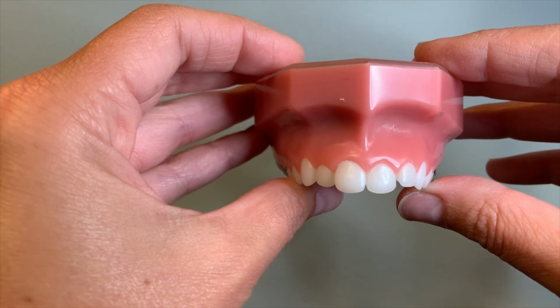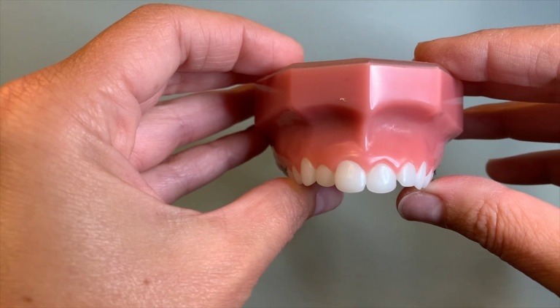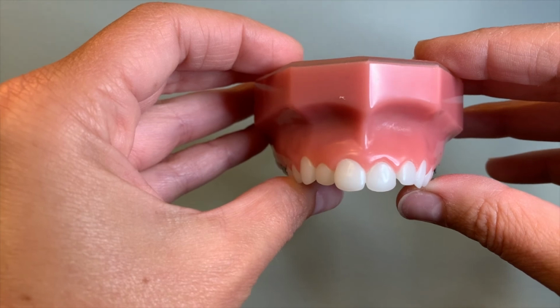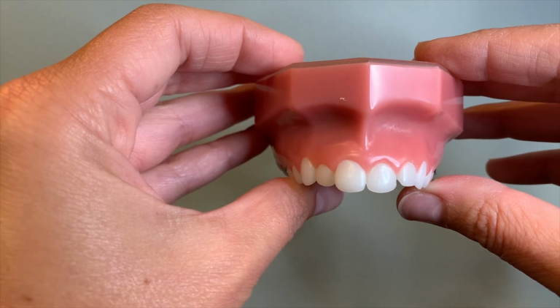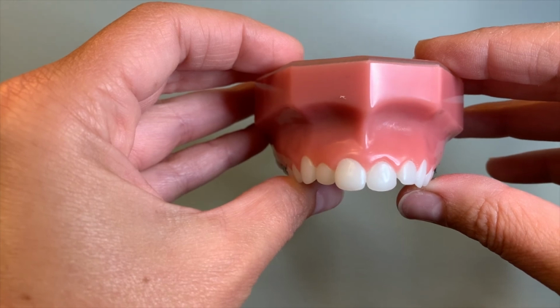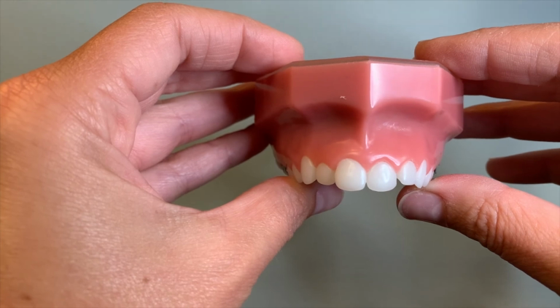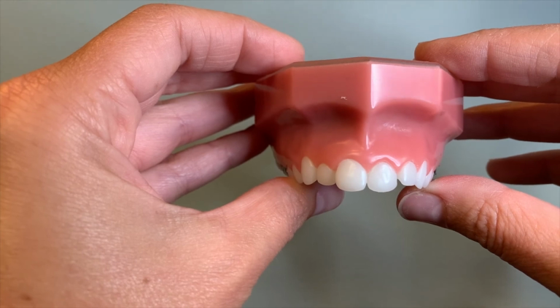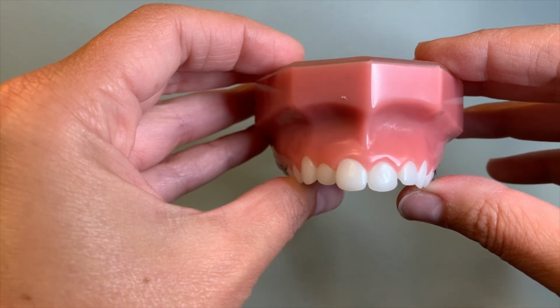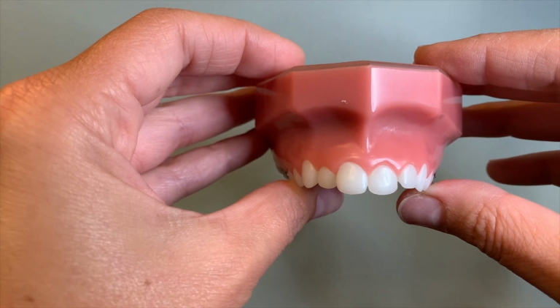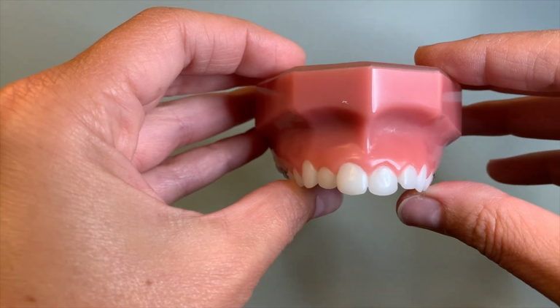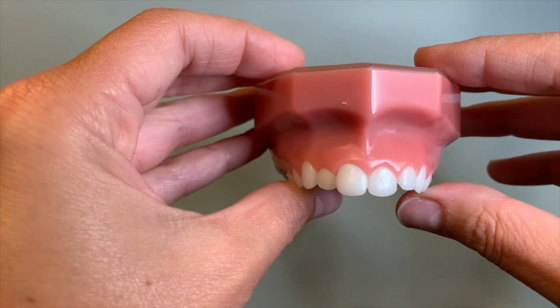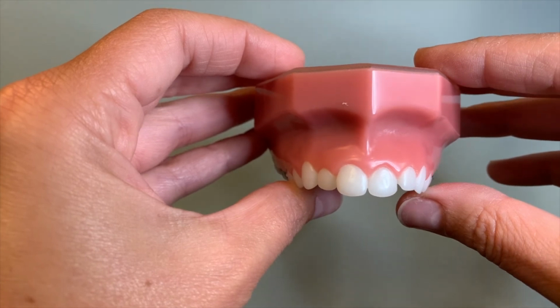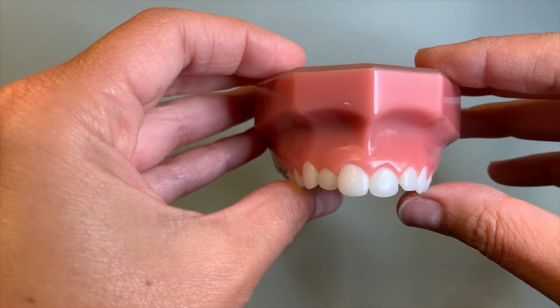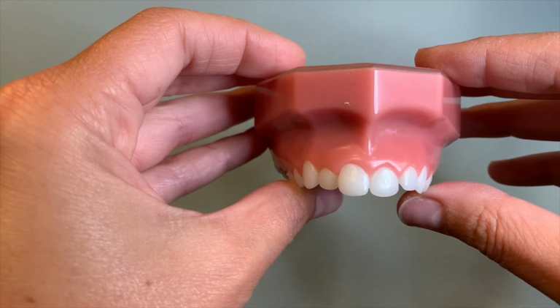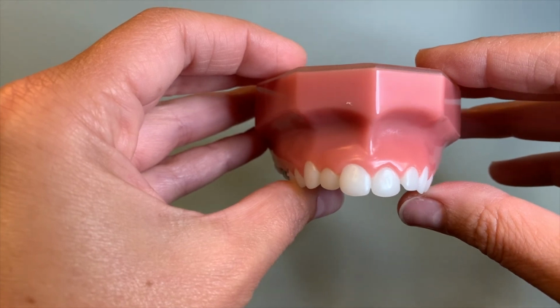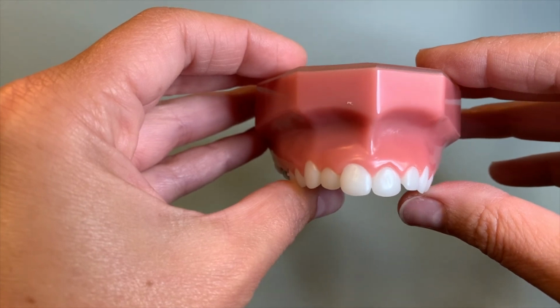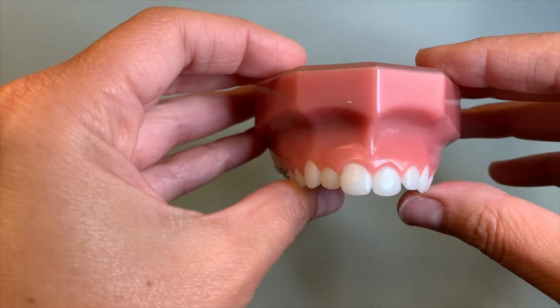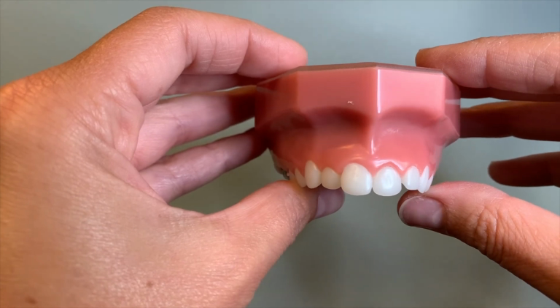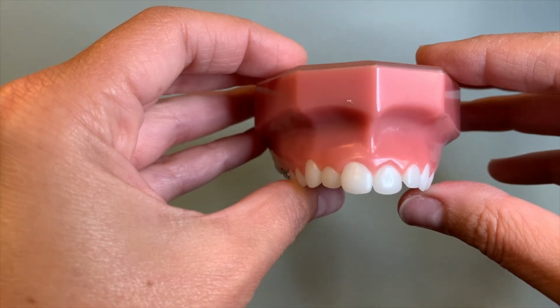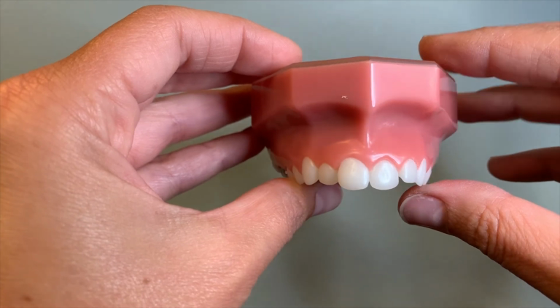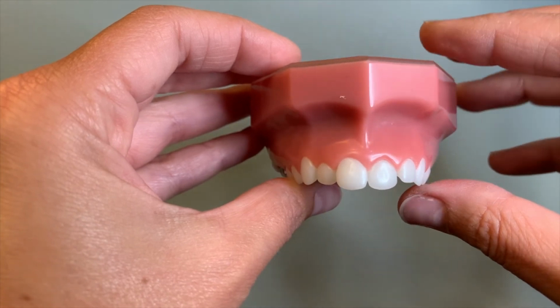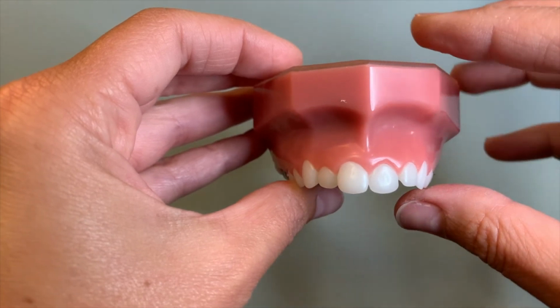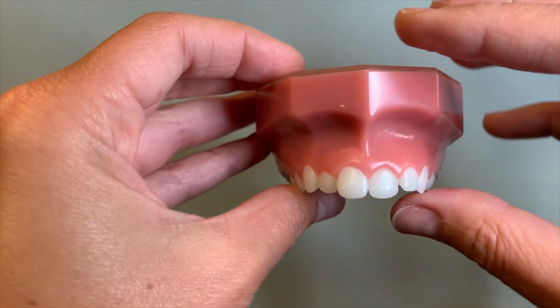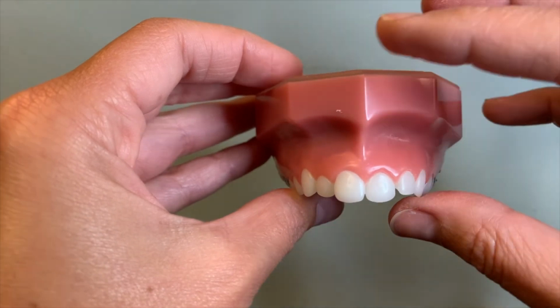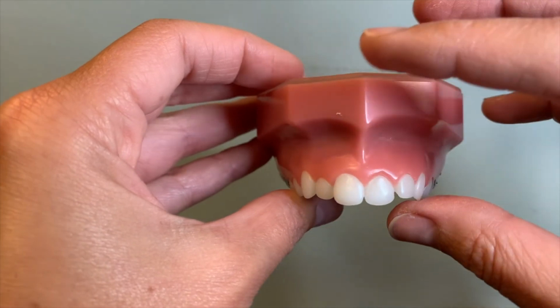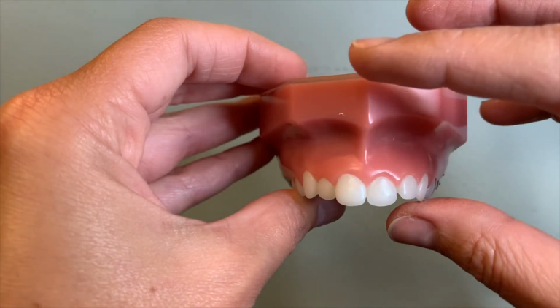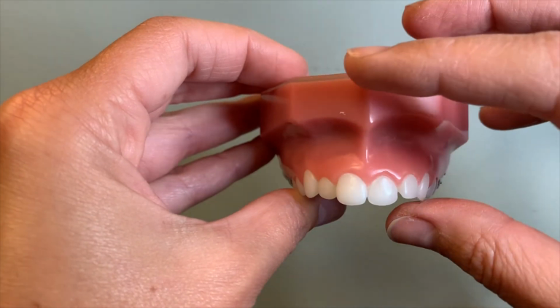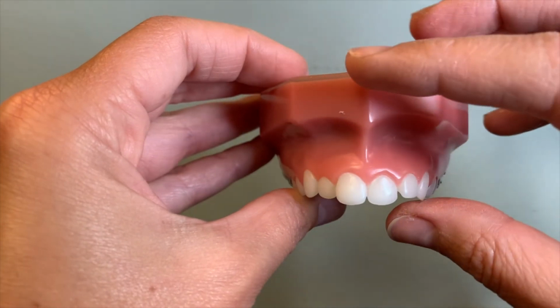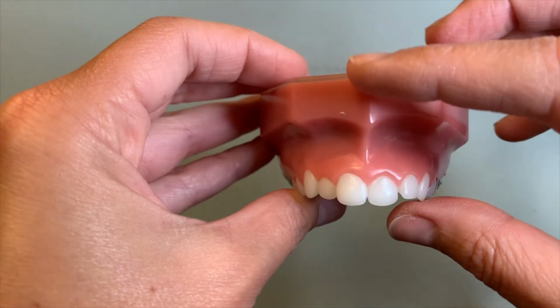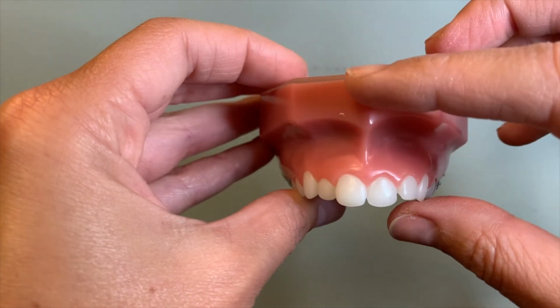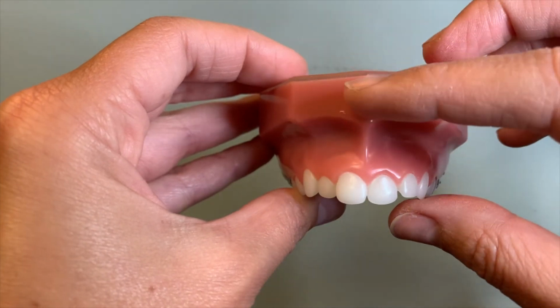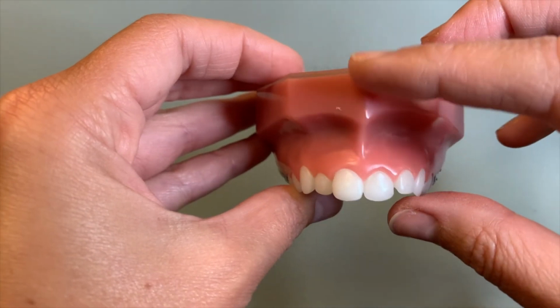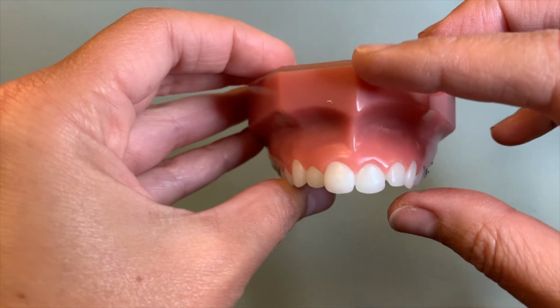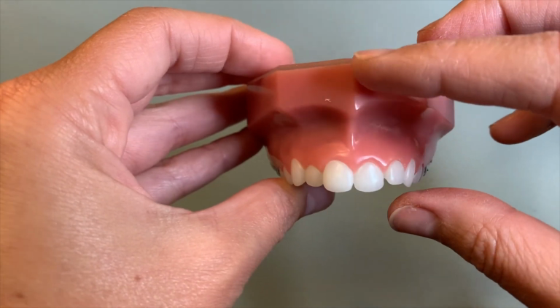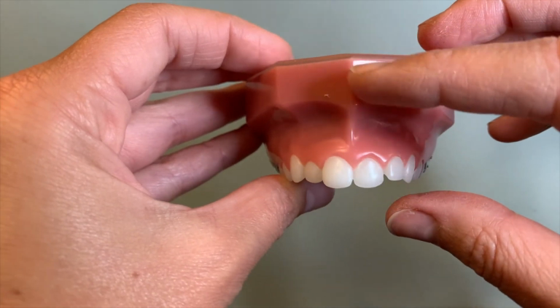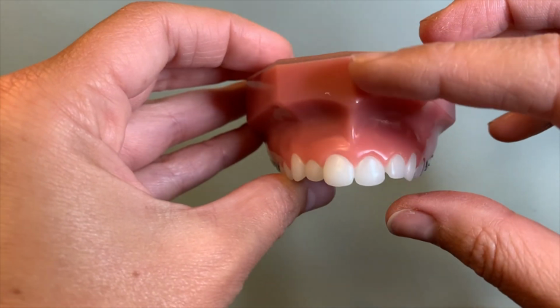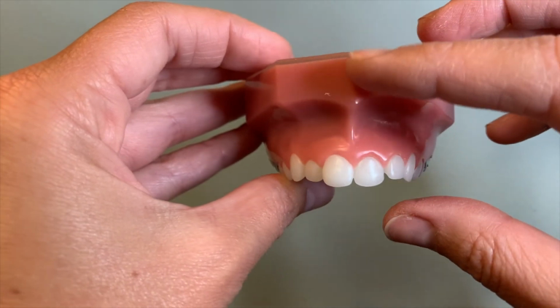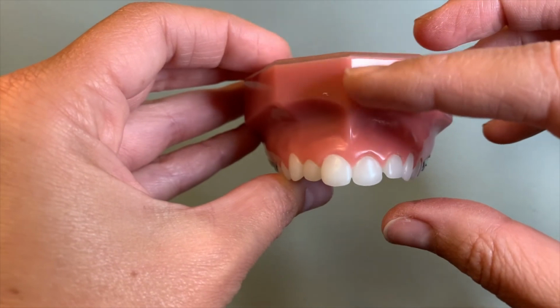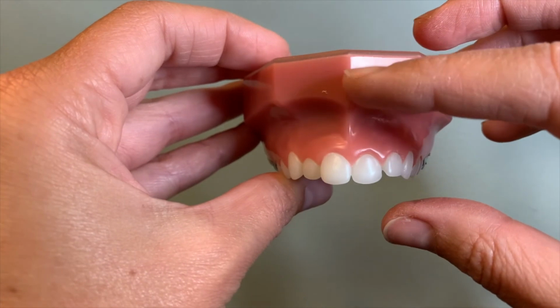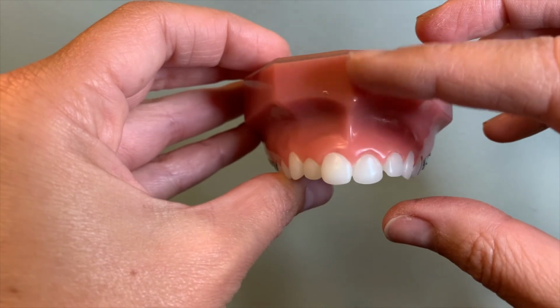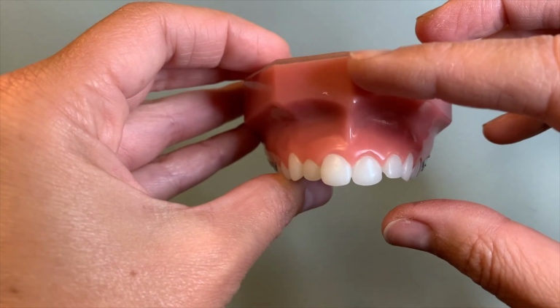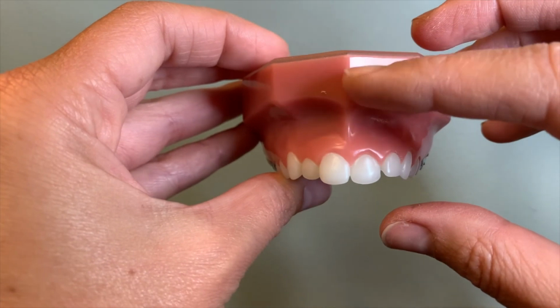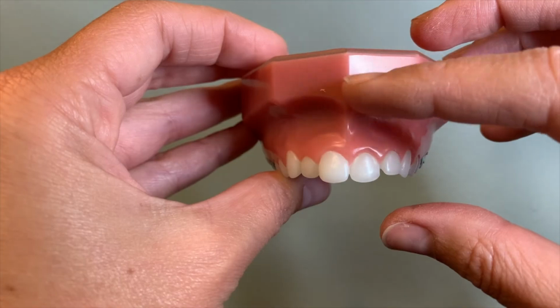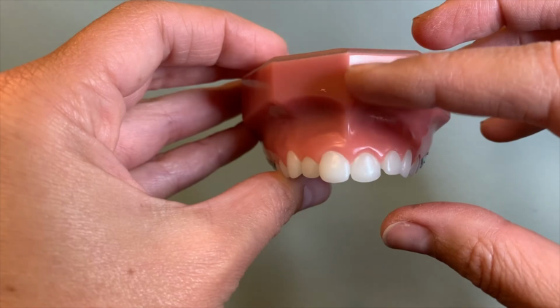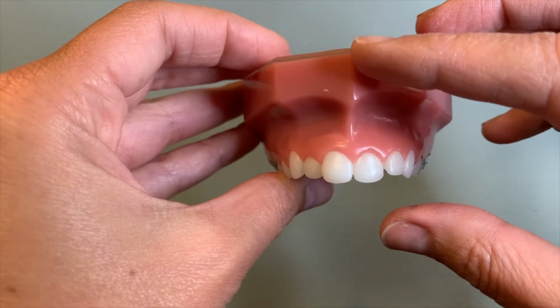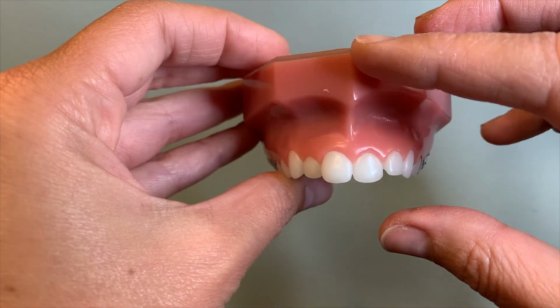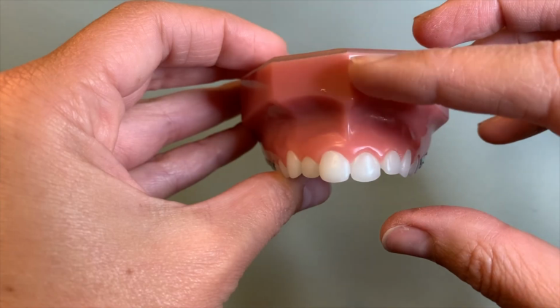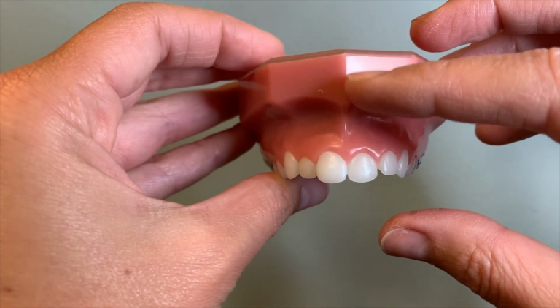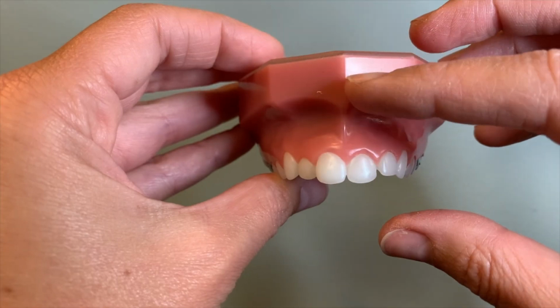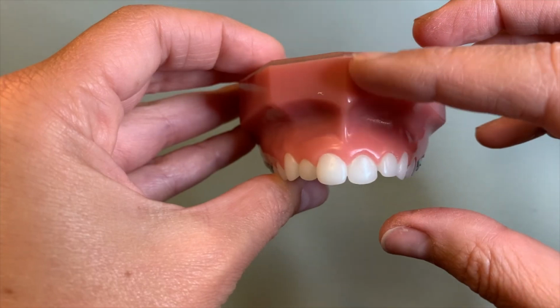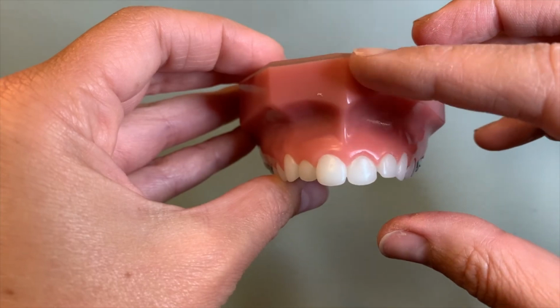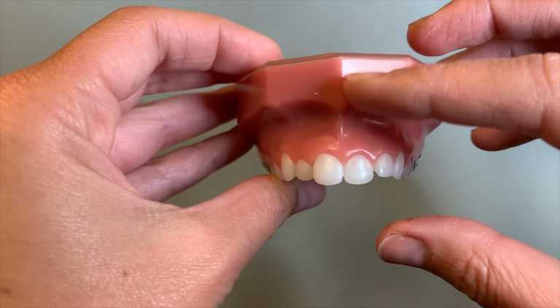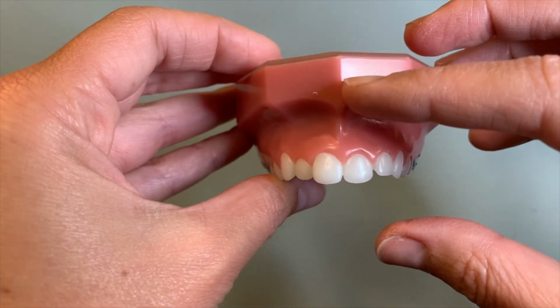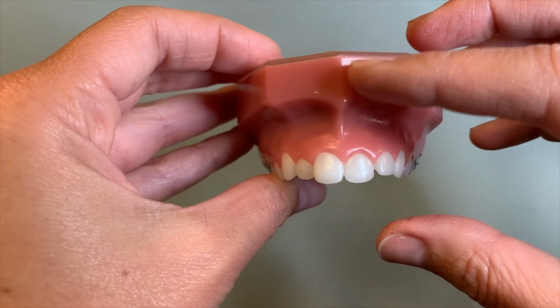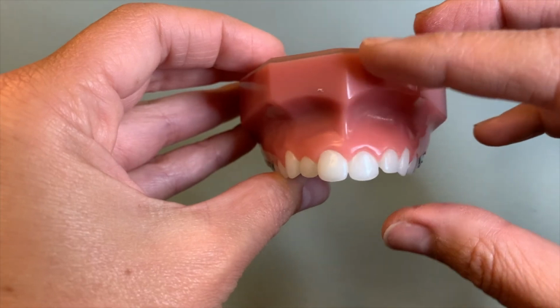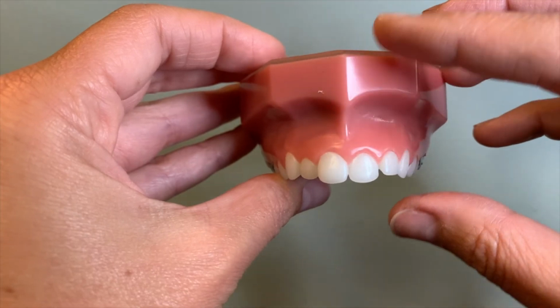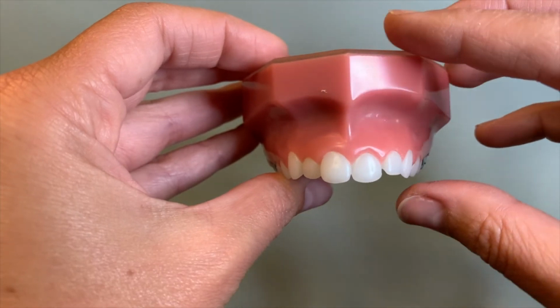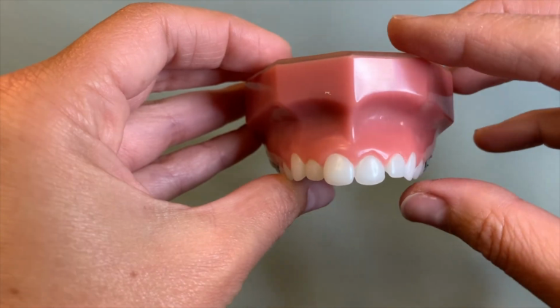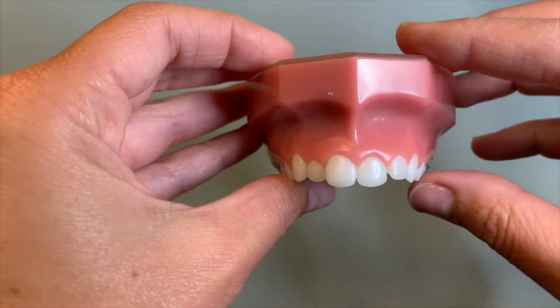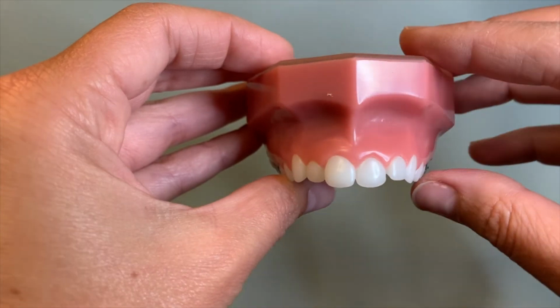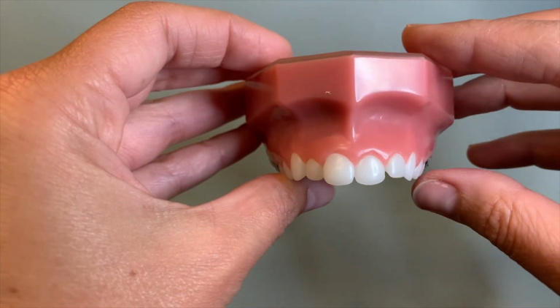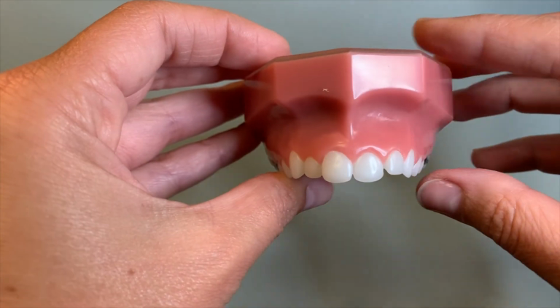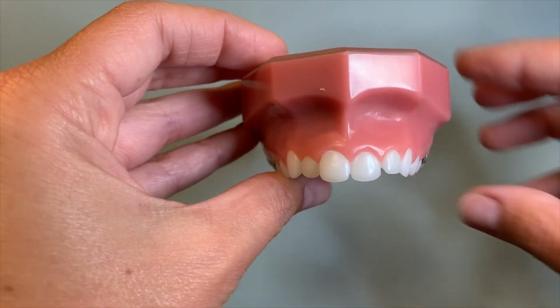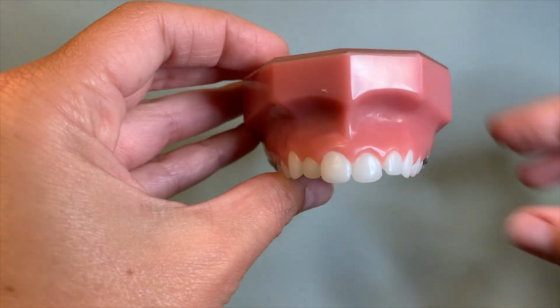Another thing that you might feel with your expander is that your nose might feel a little tingly, and that's totally normal.